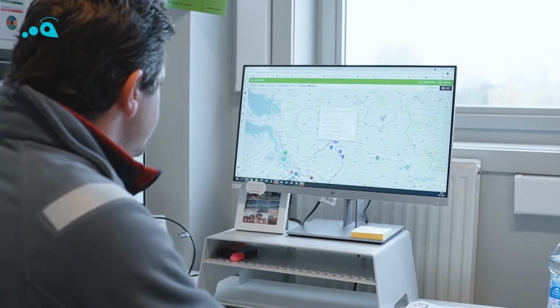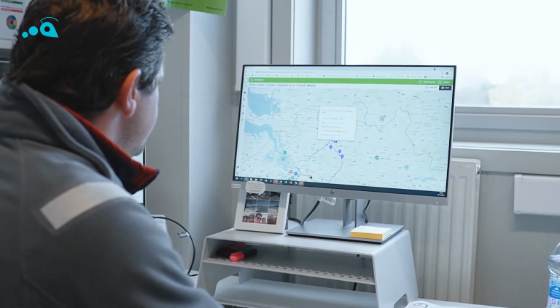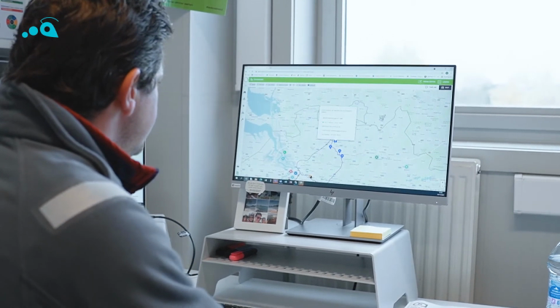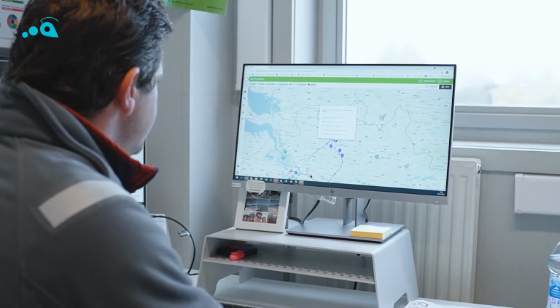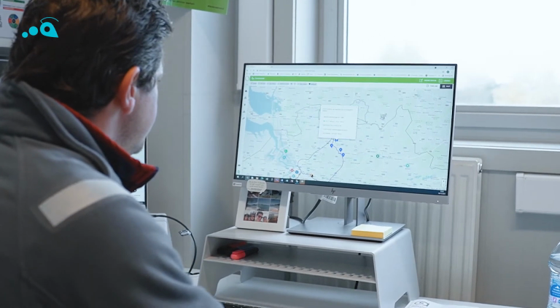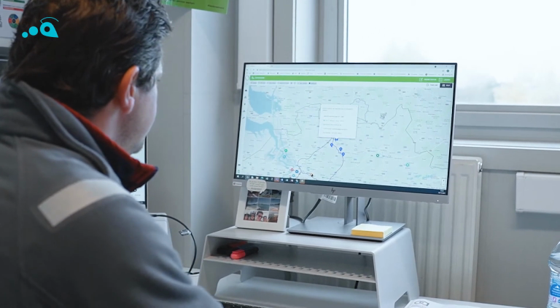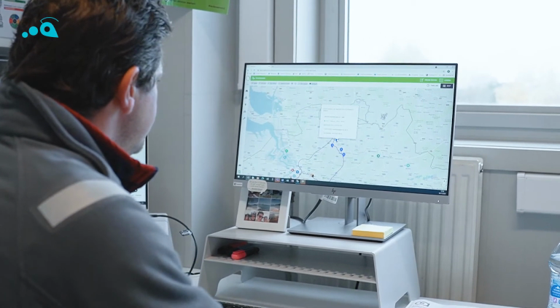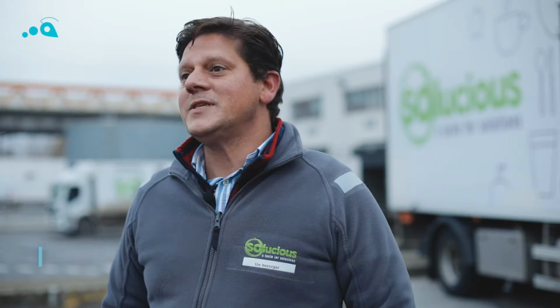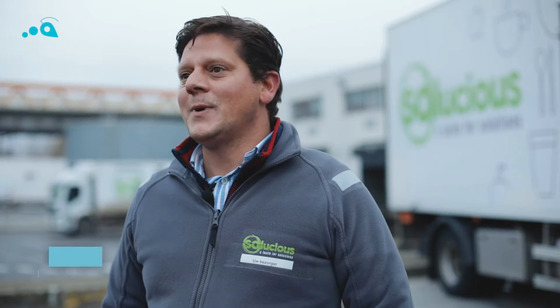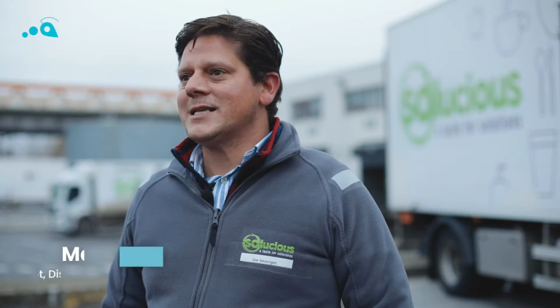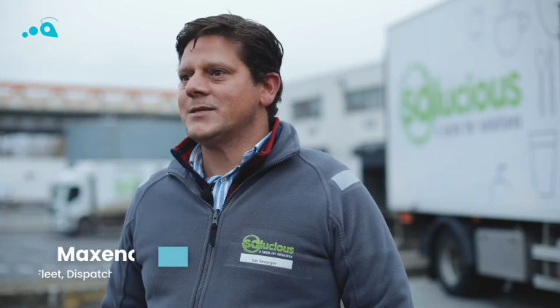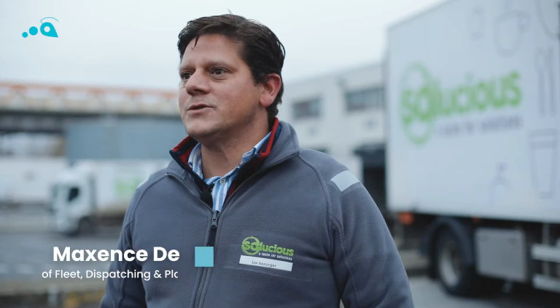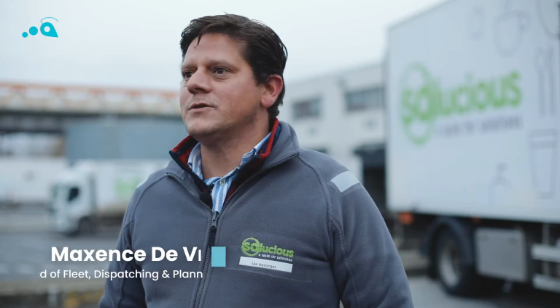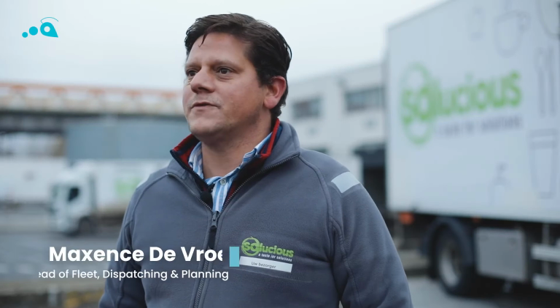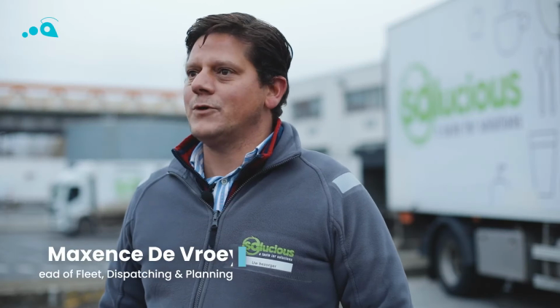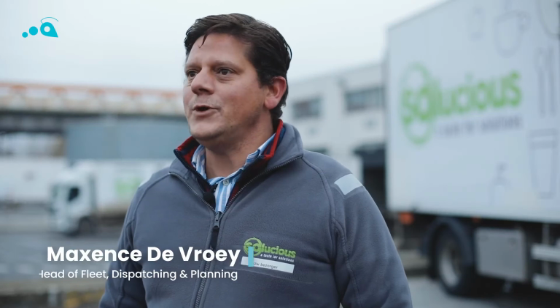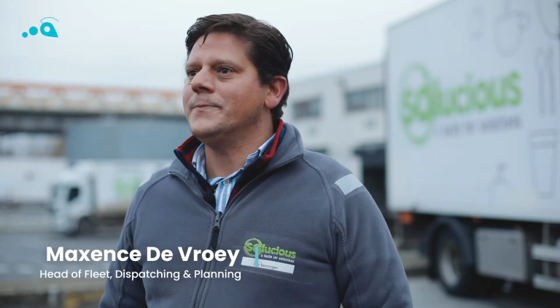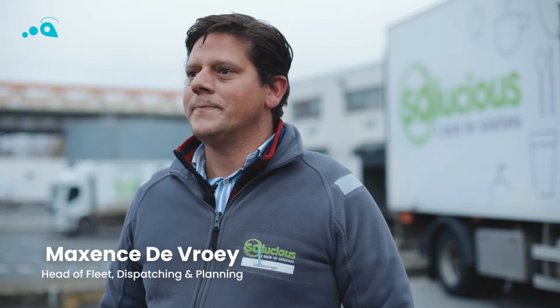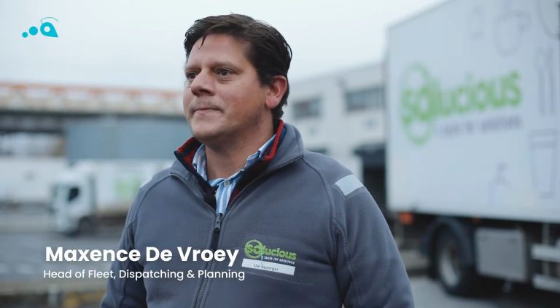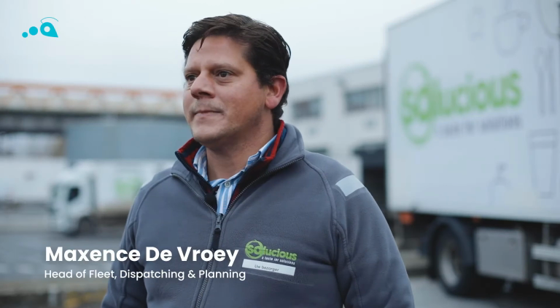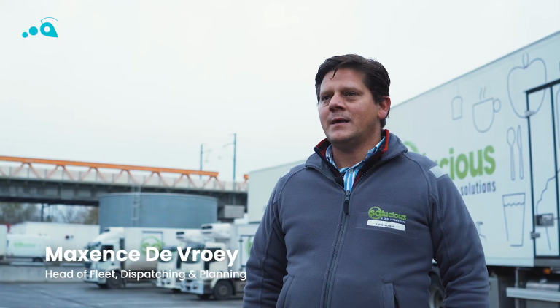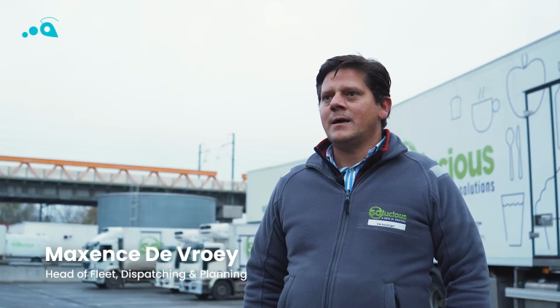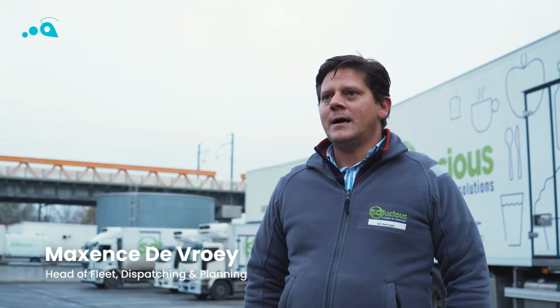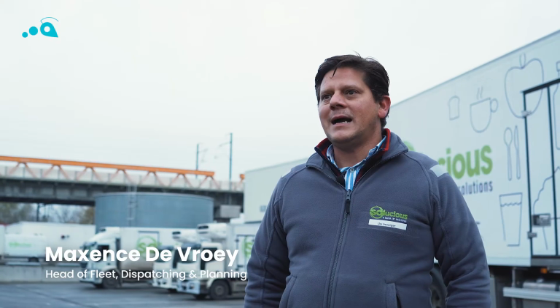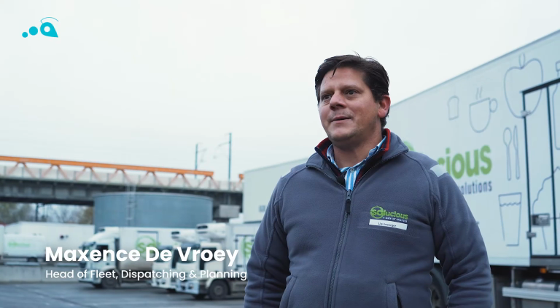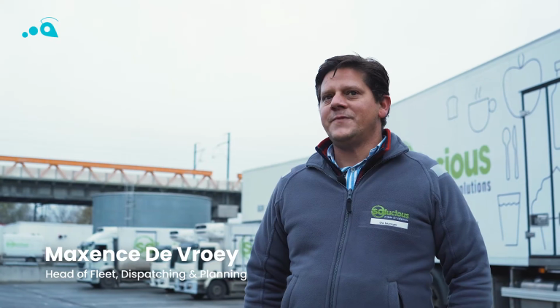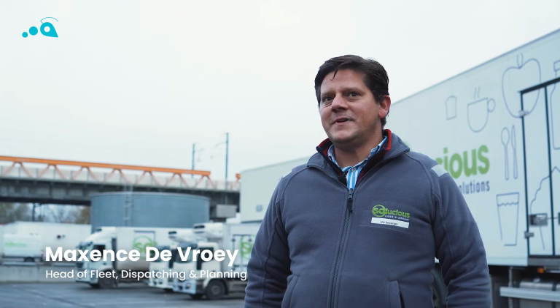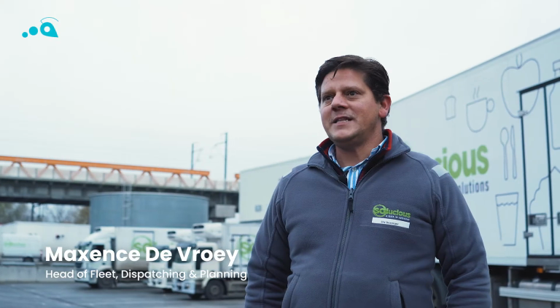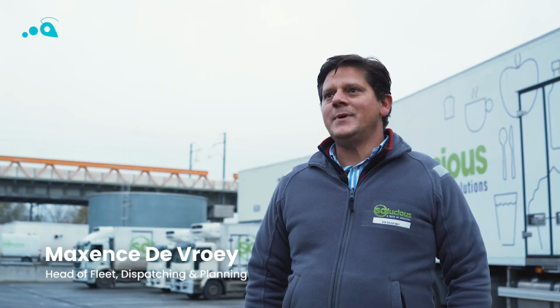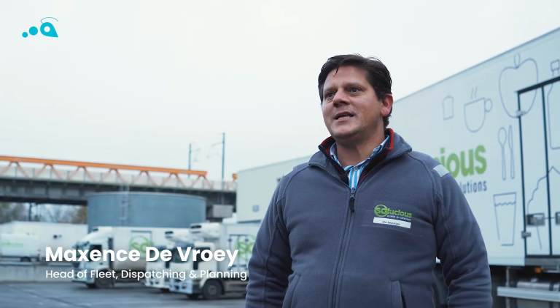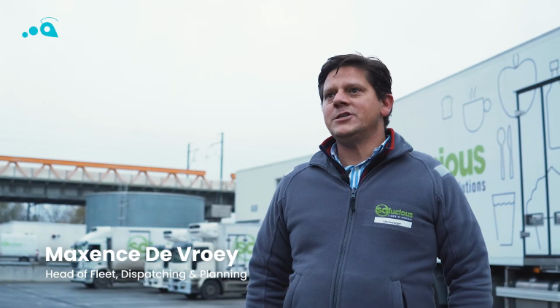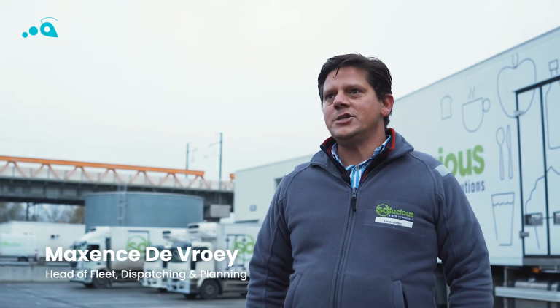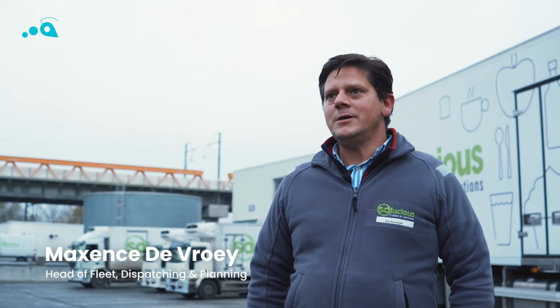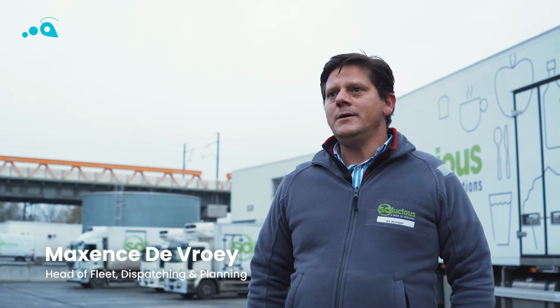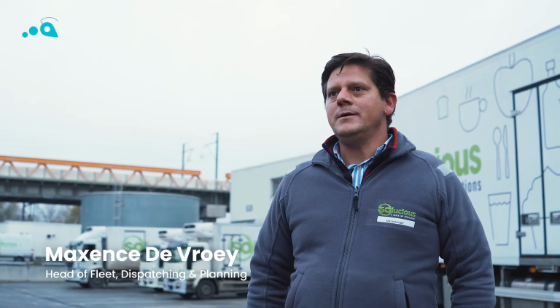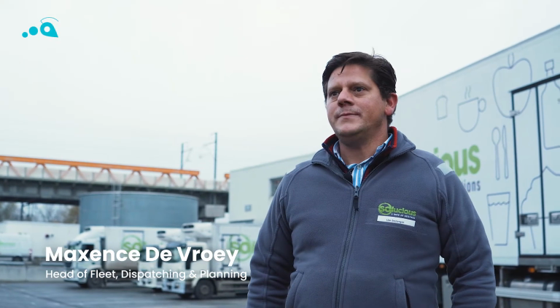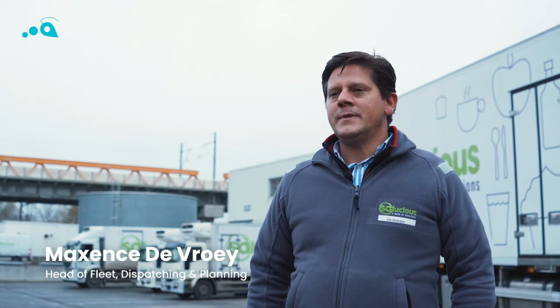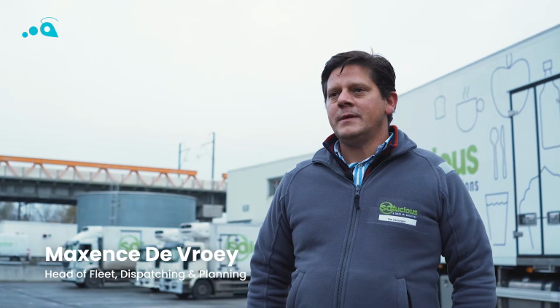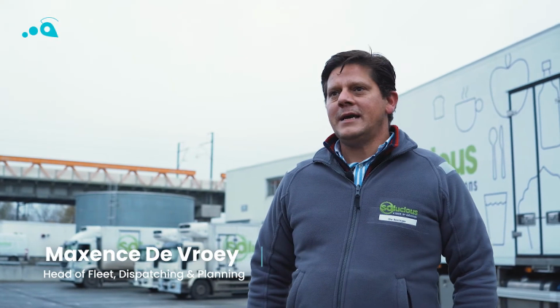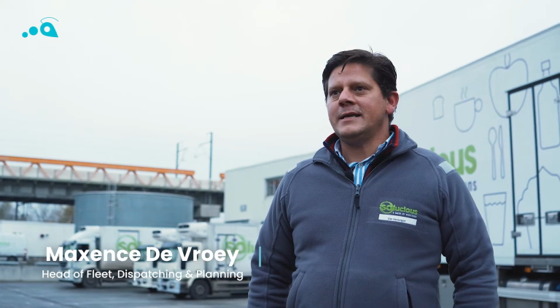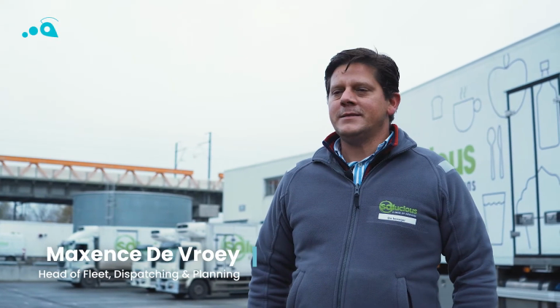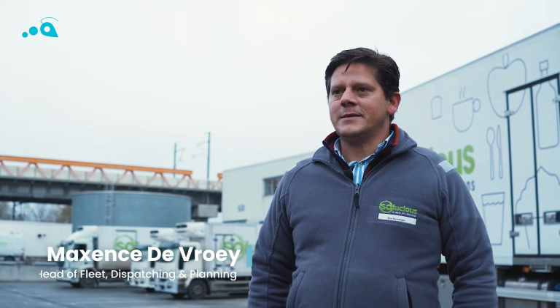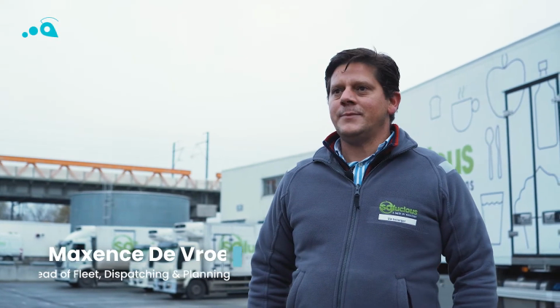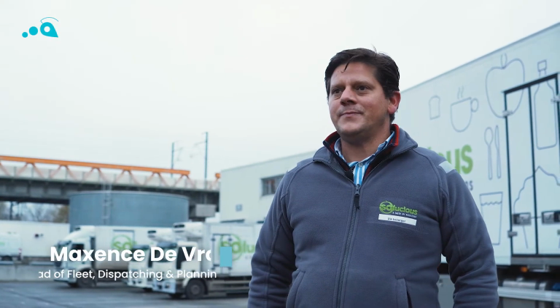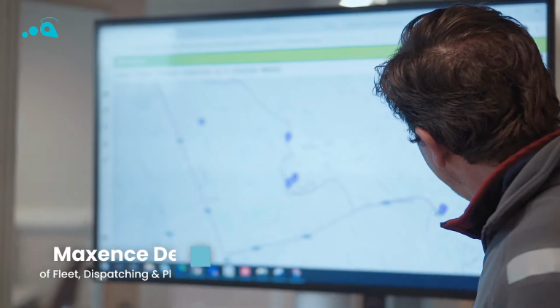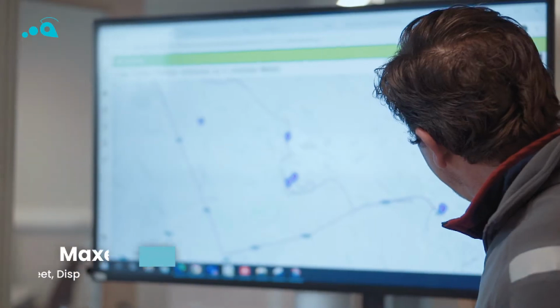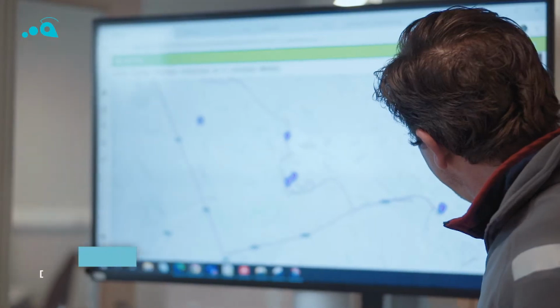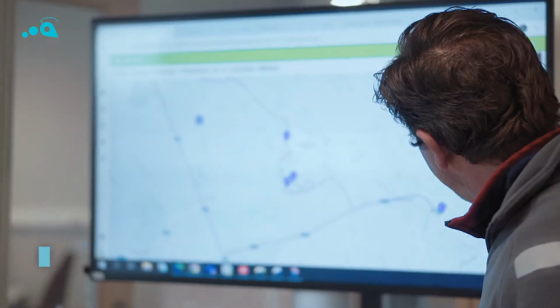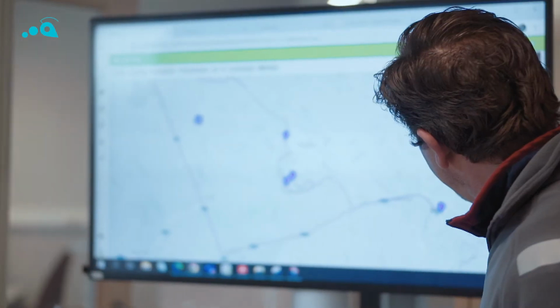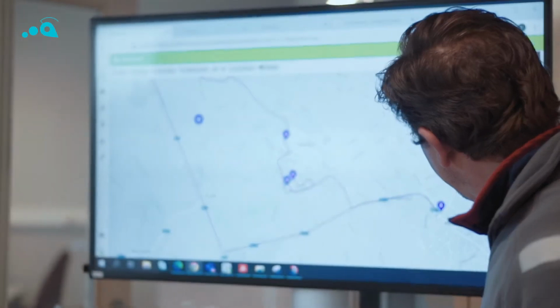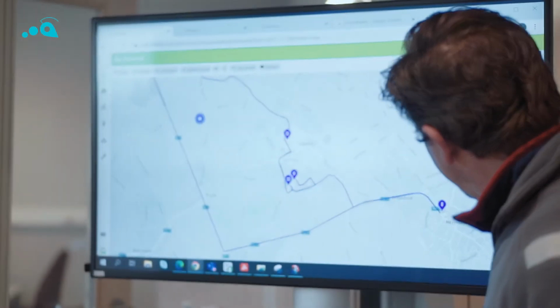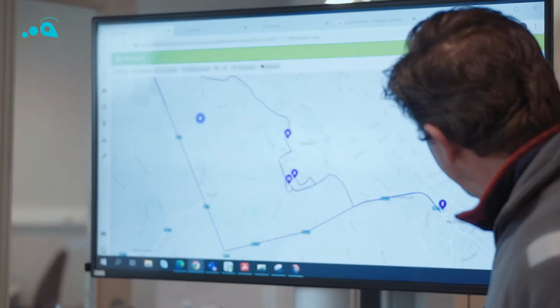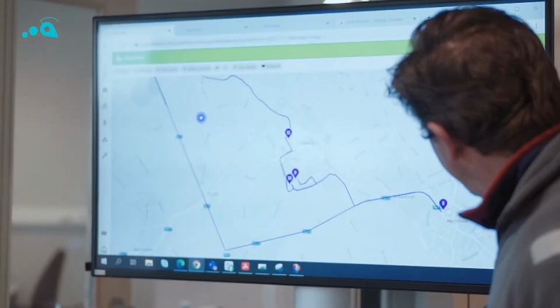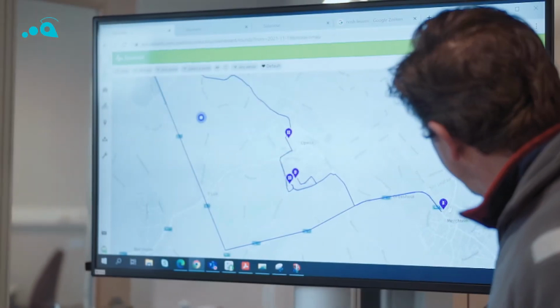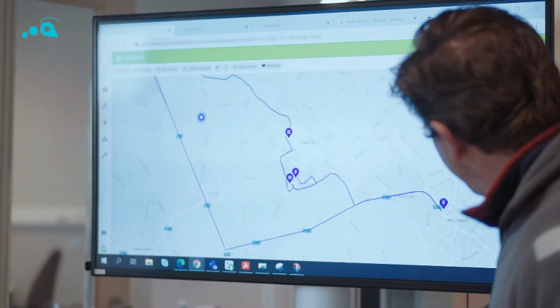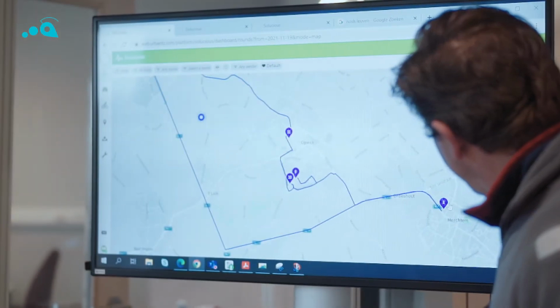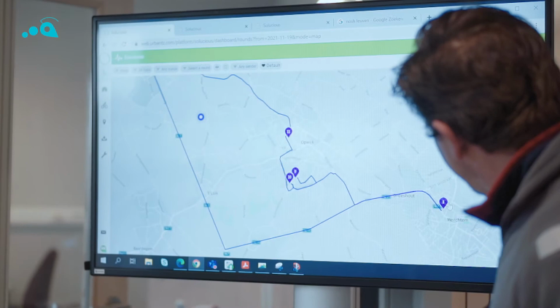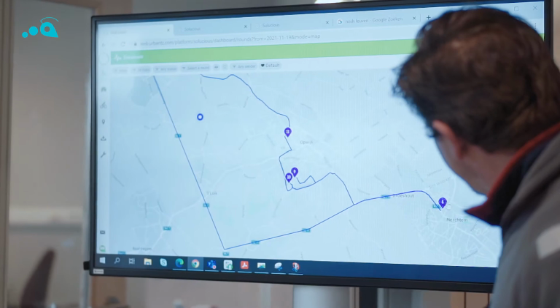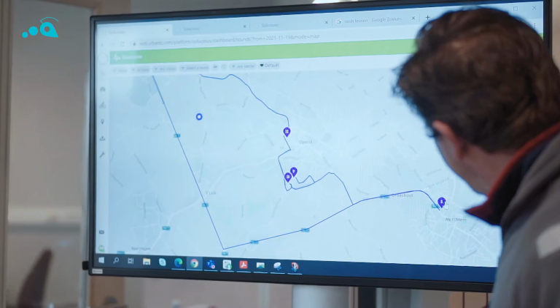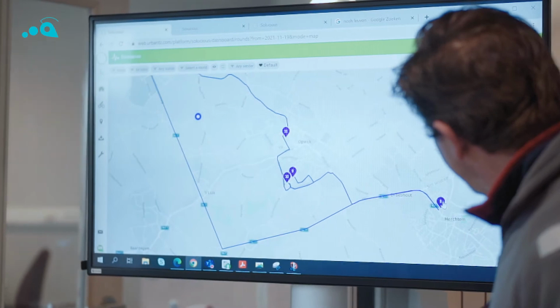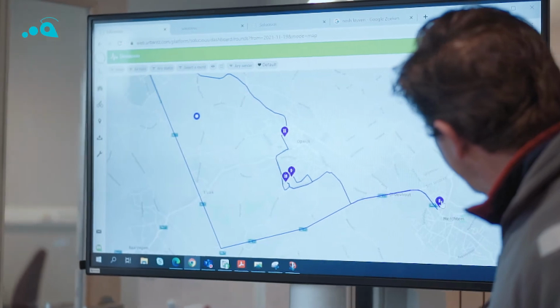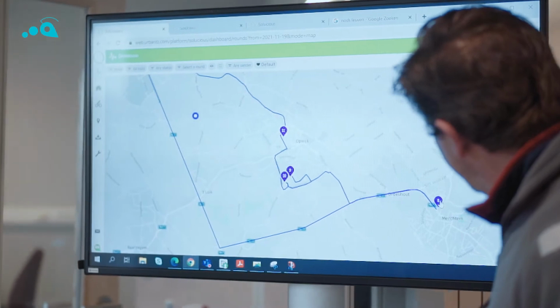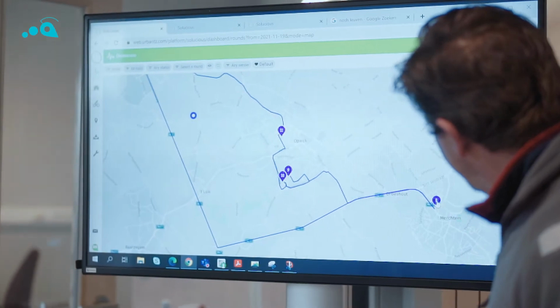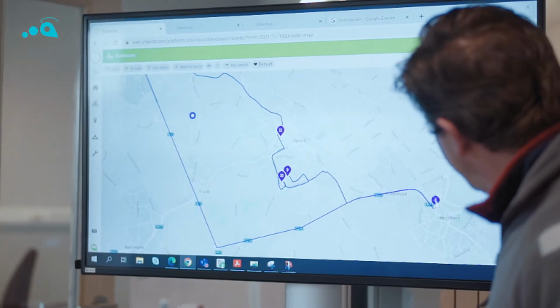My name is Maxence de Vrouille. I'm Fleet Manager and Dispatching Manager at Solutions.